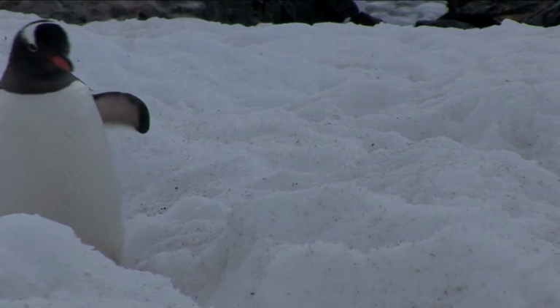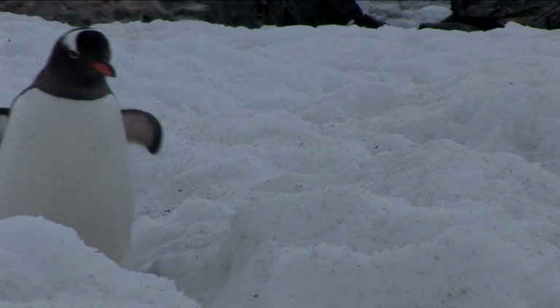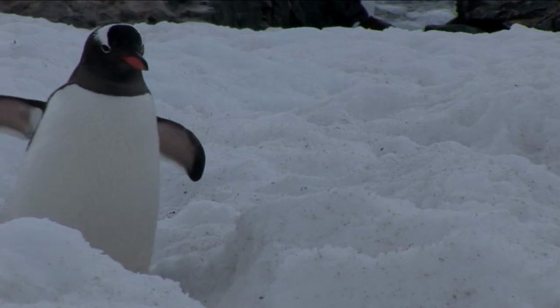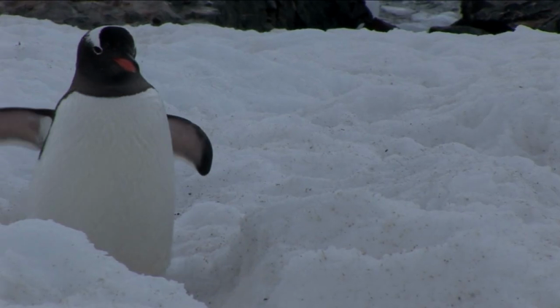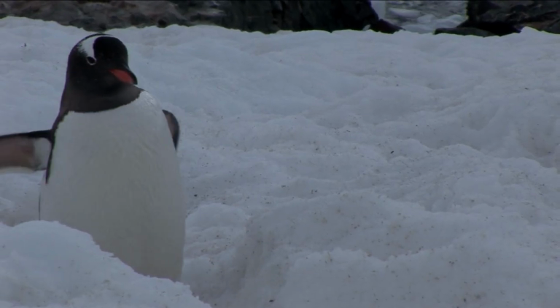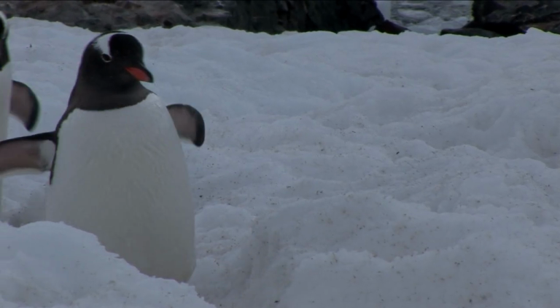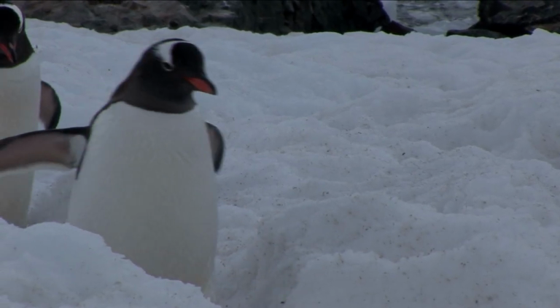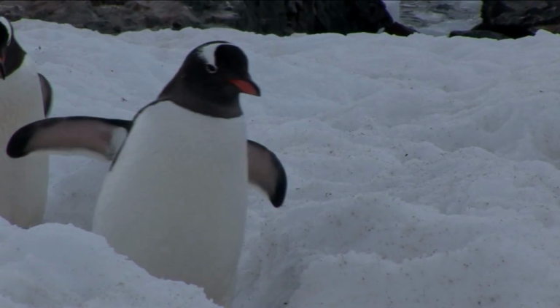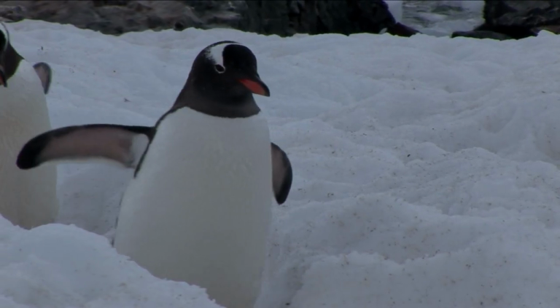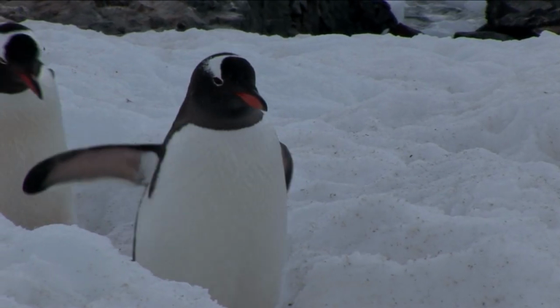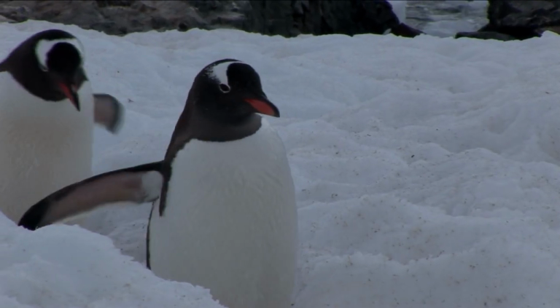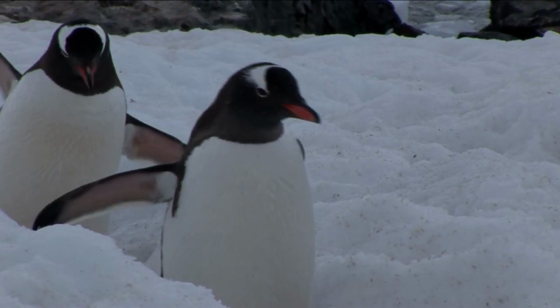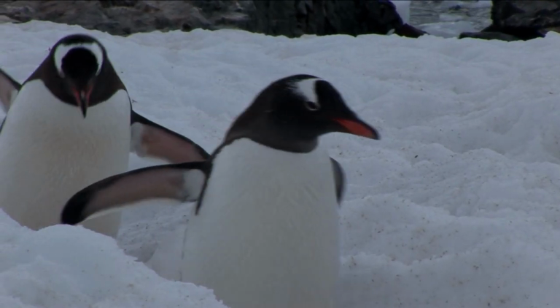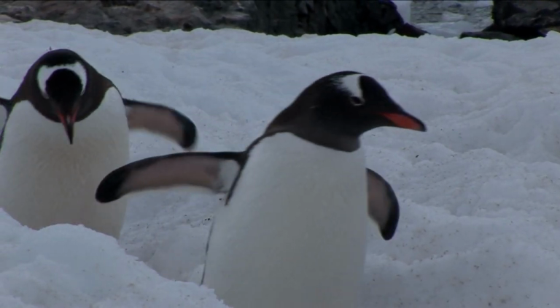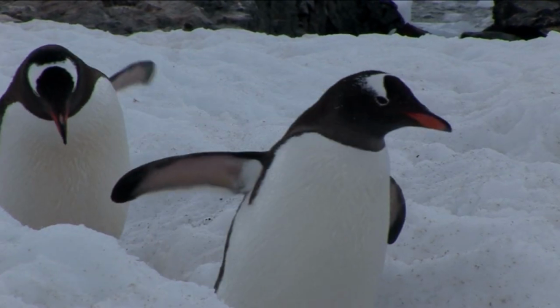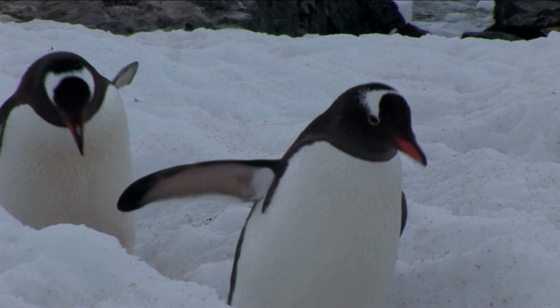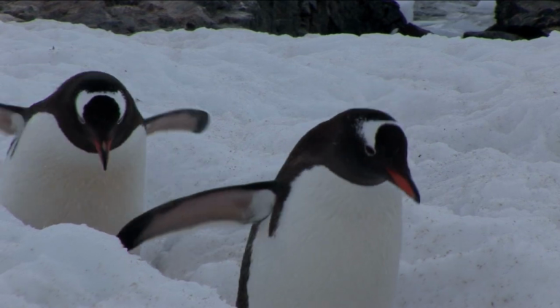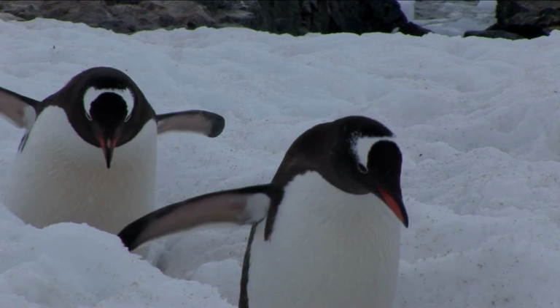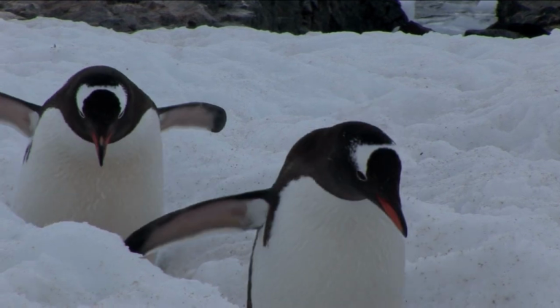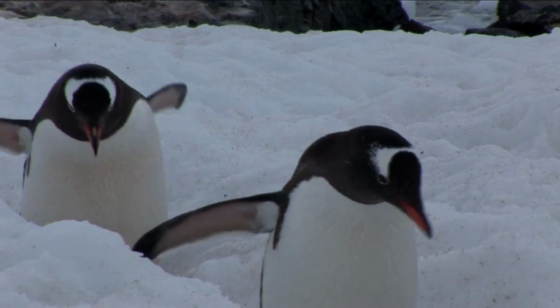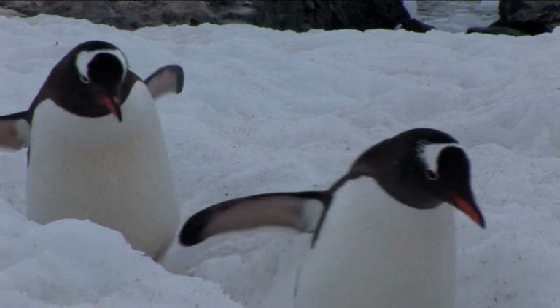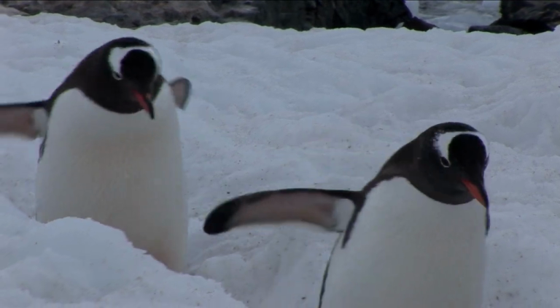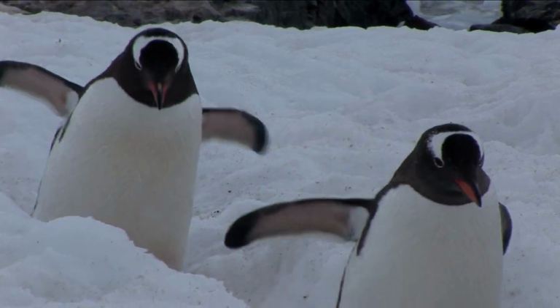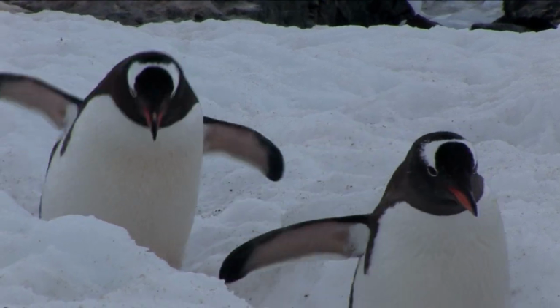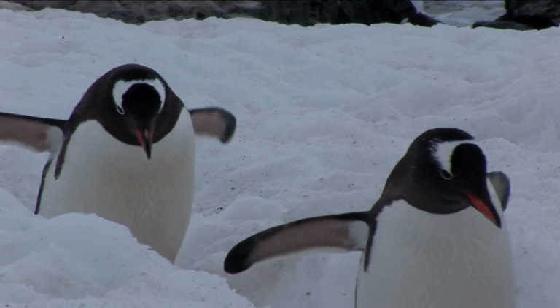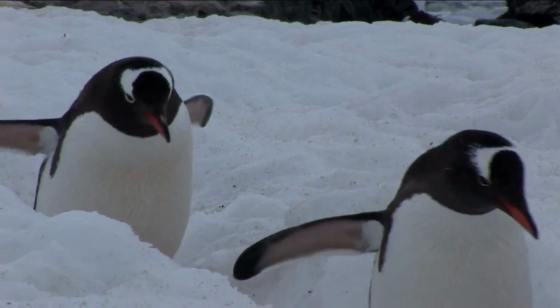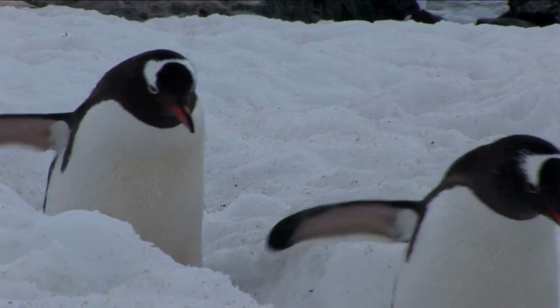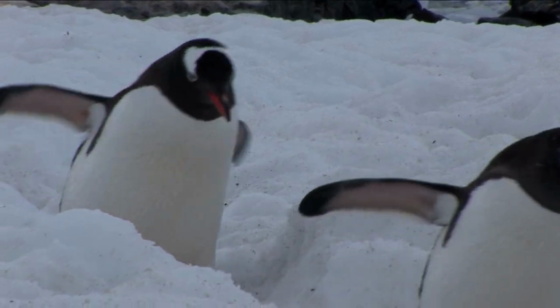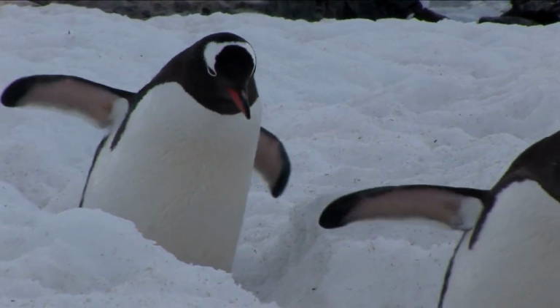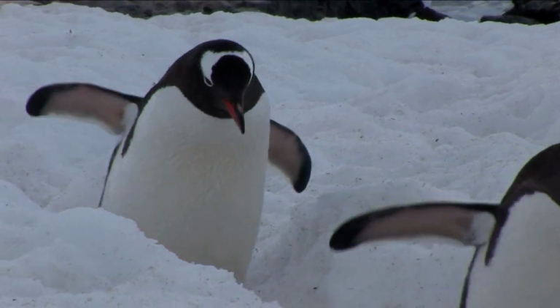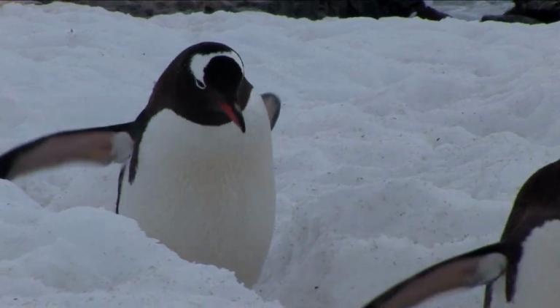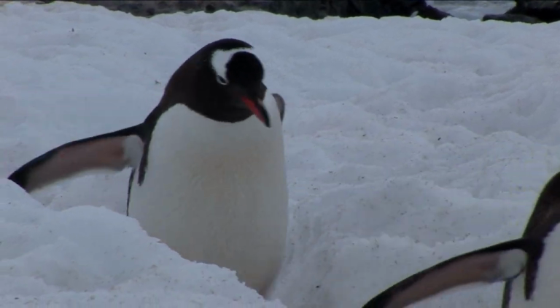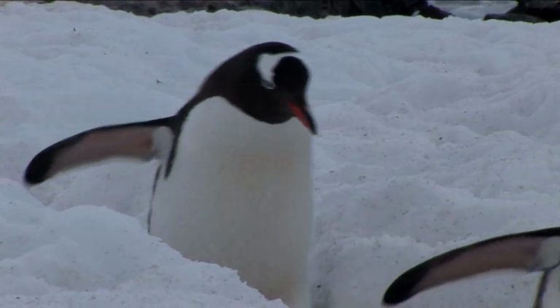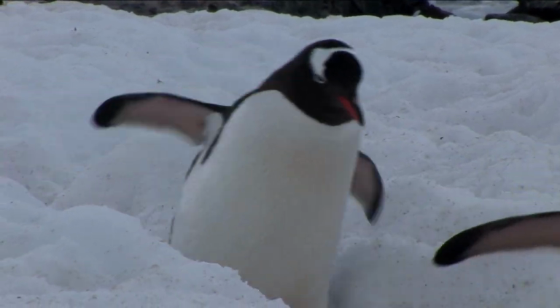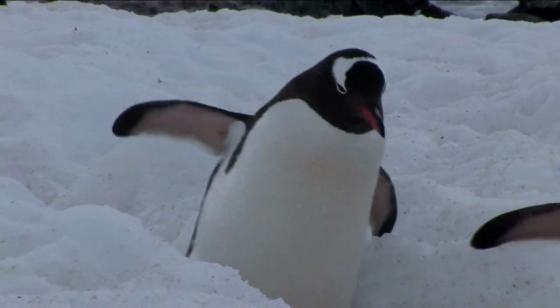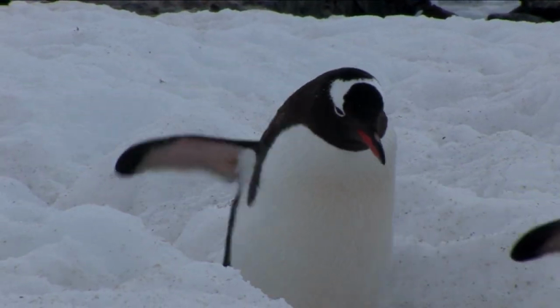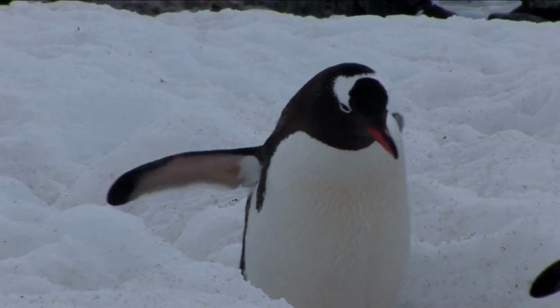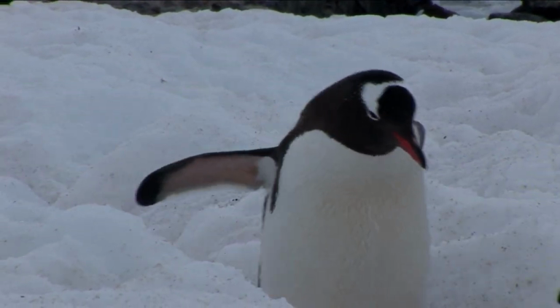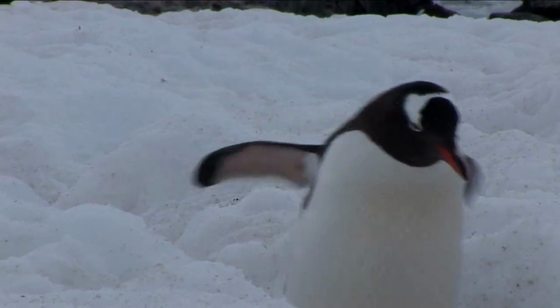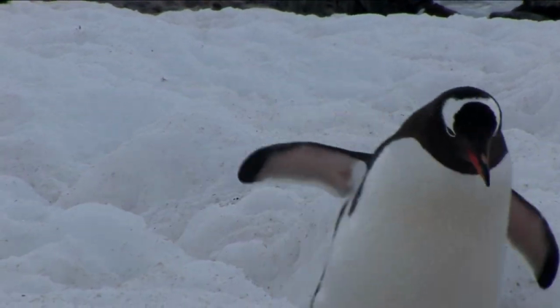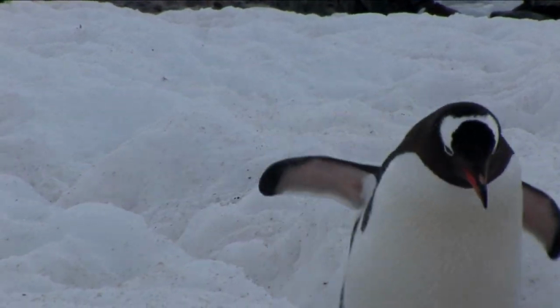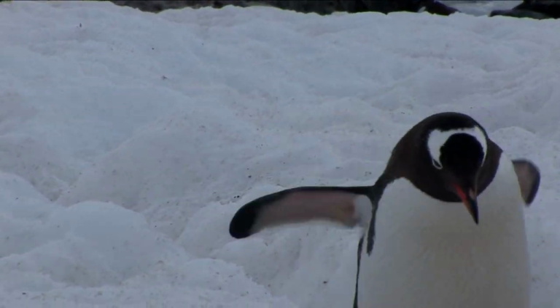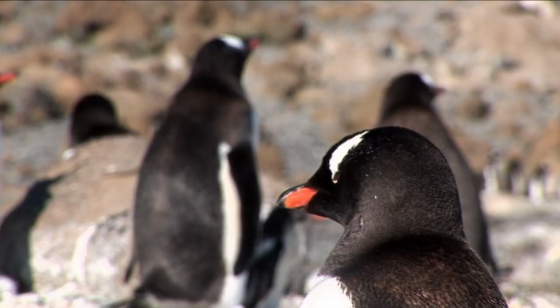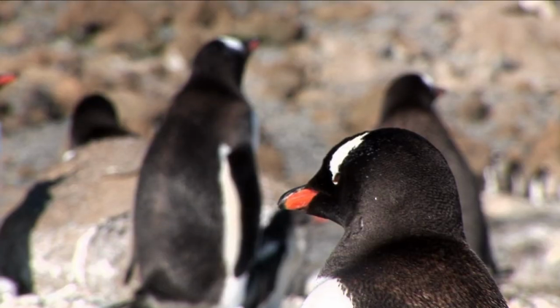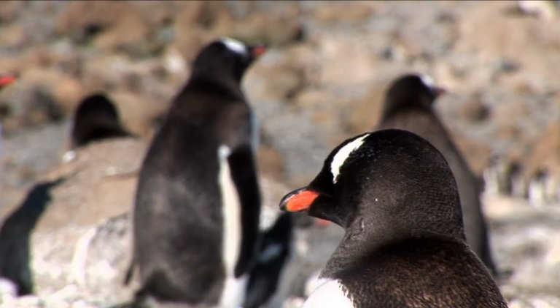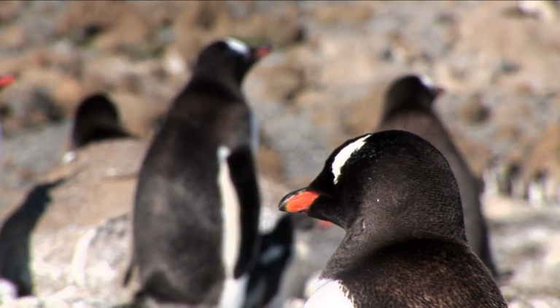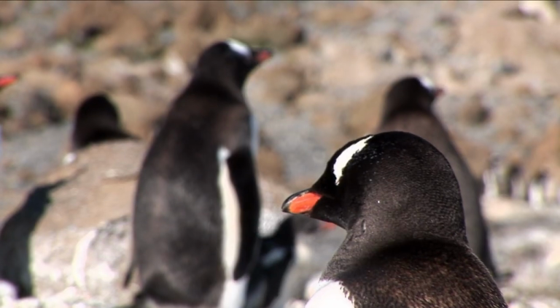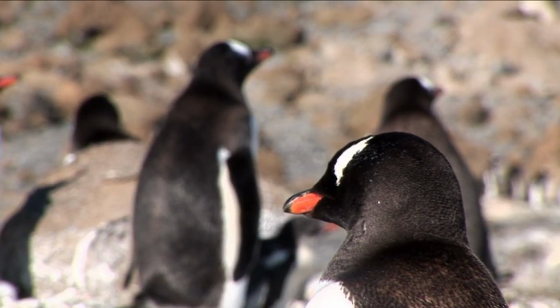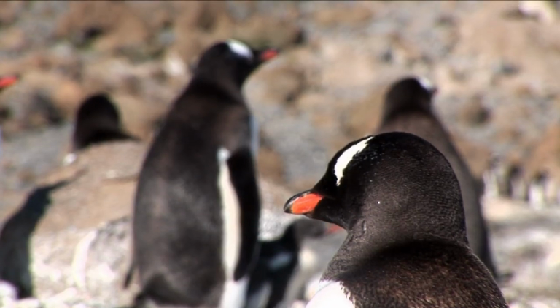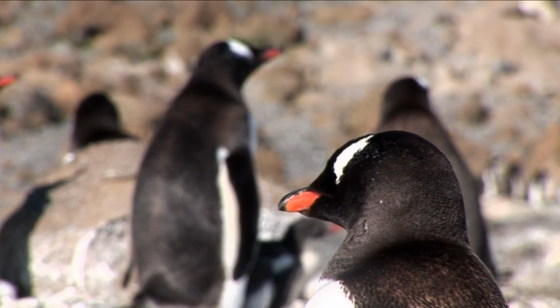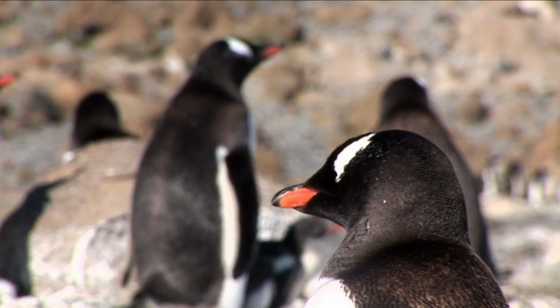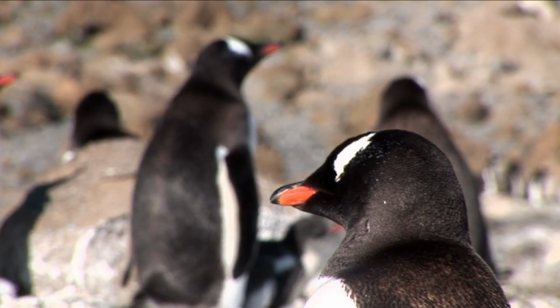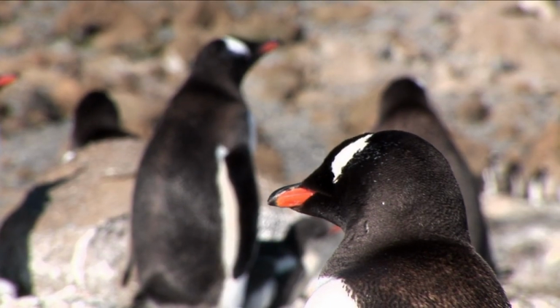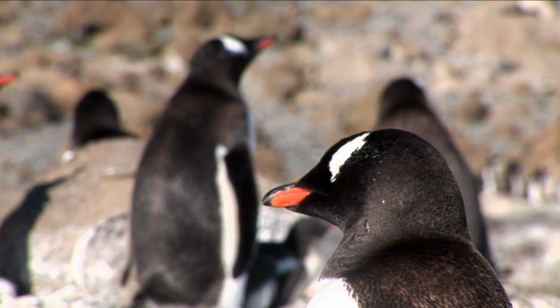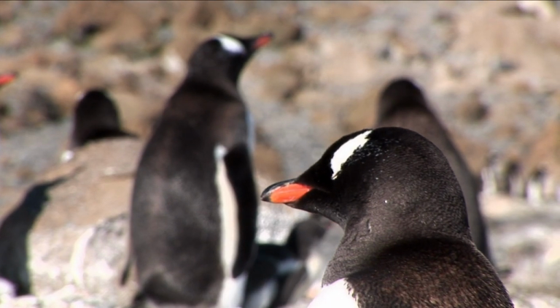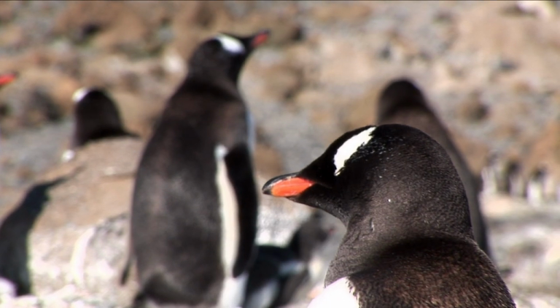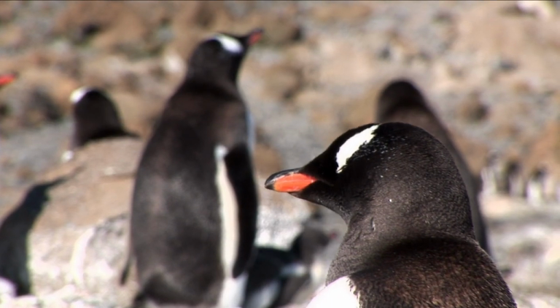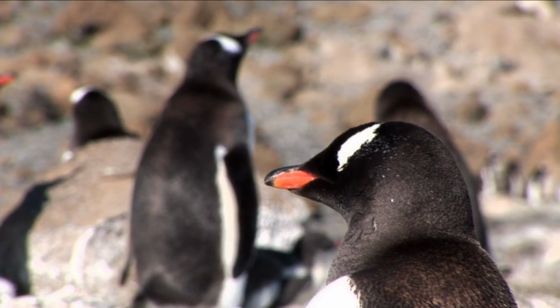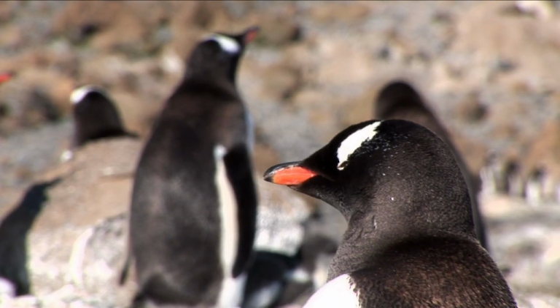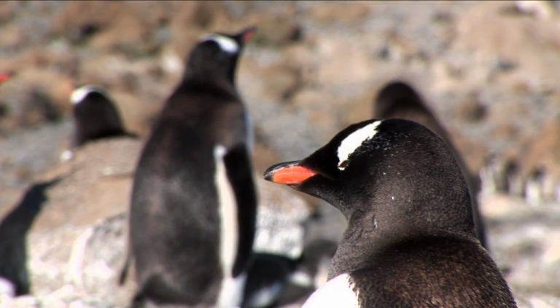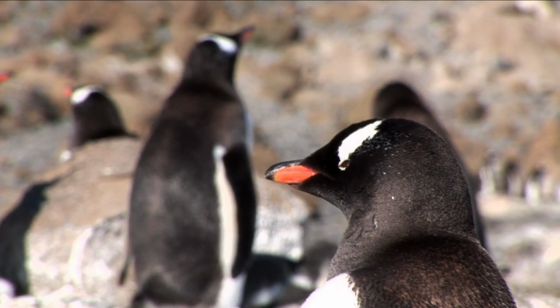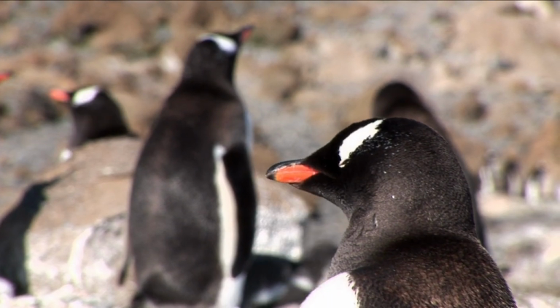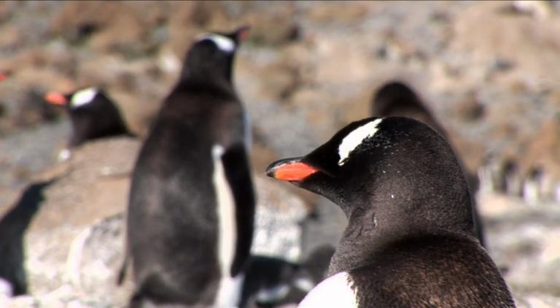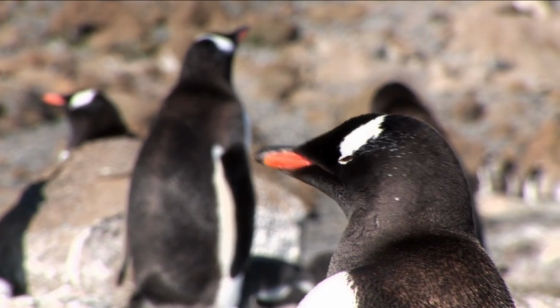The Gentoo penguin is slightly larger. They have bright red-orange bills and a white patch behind their eyes.